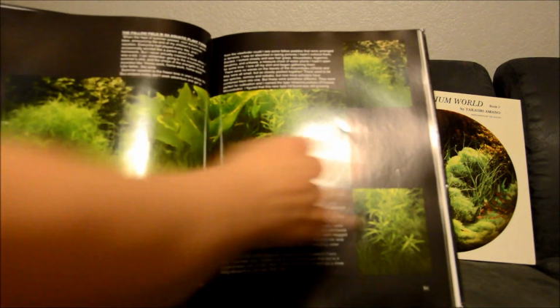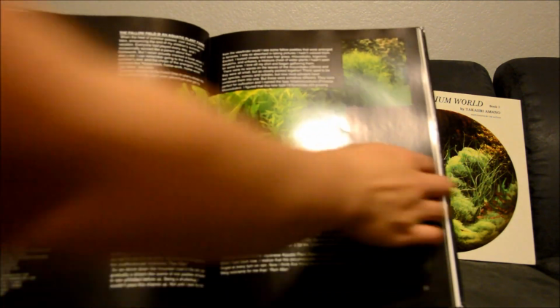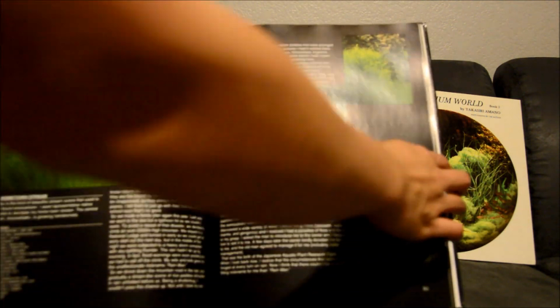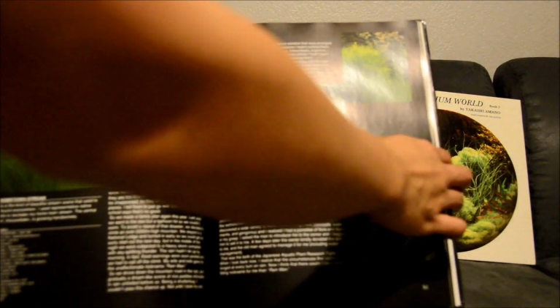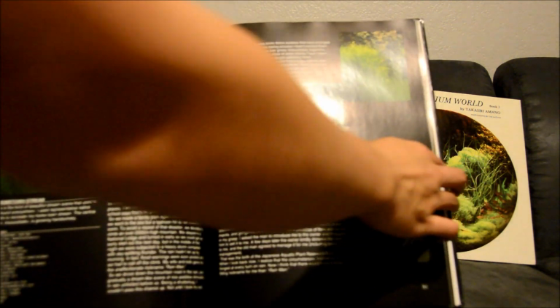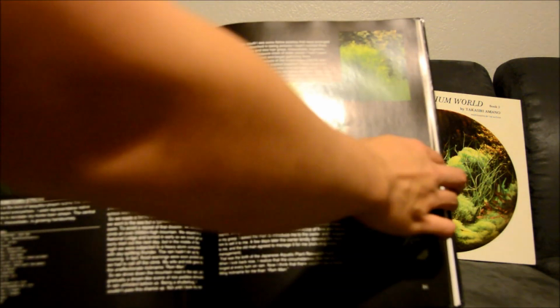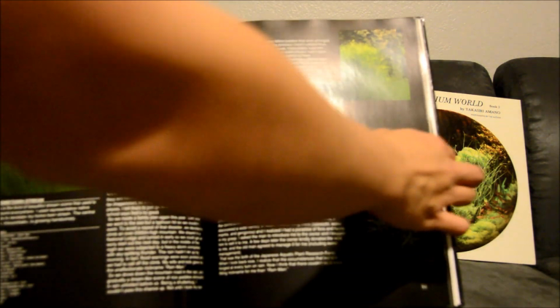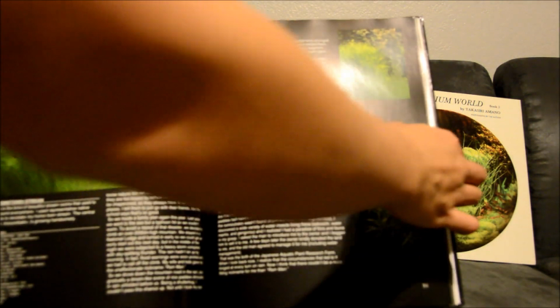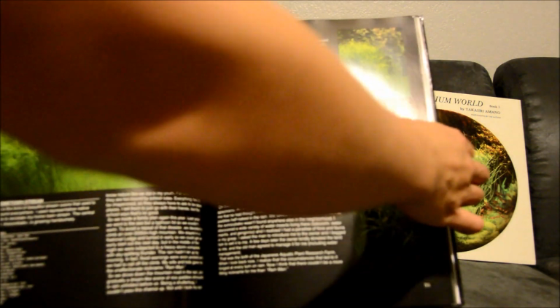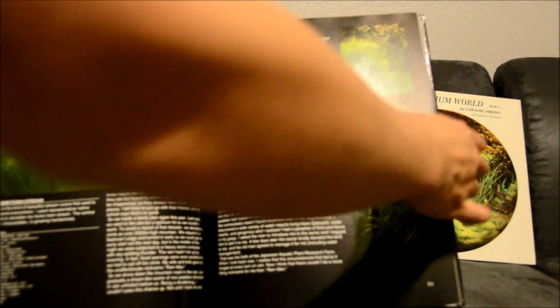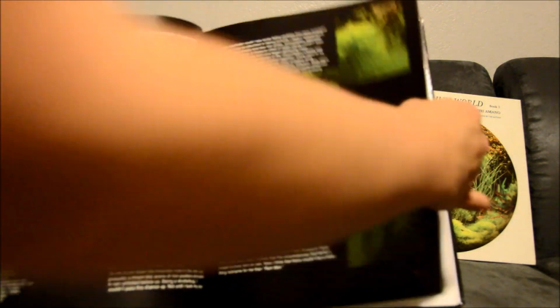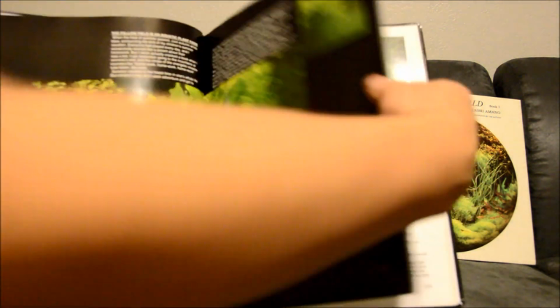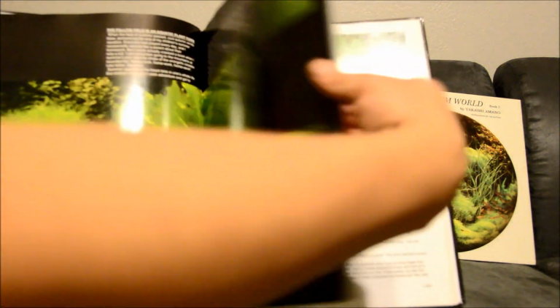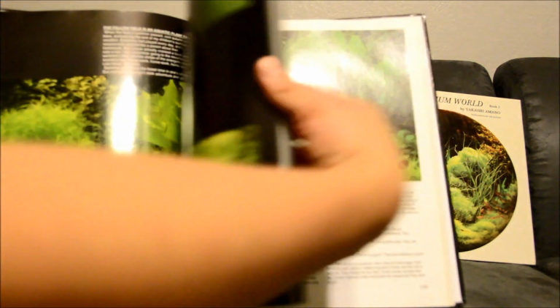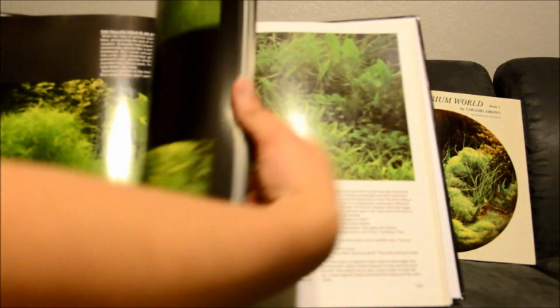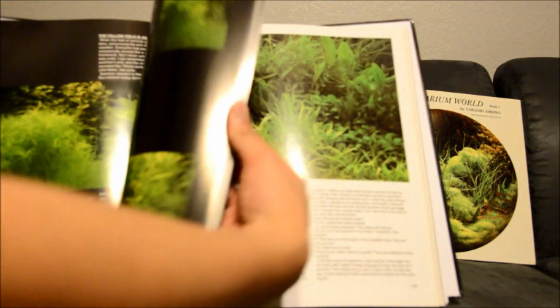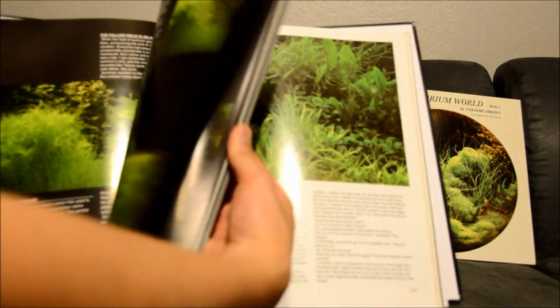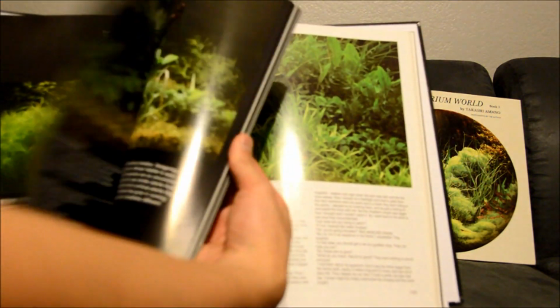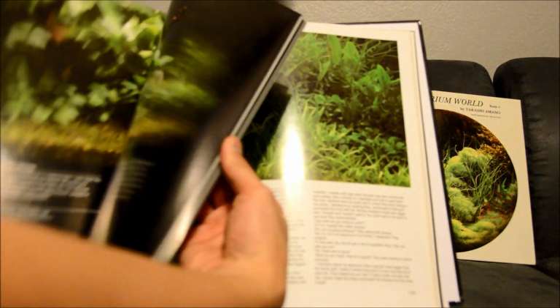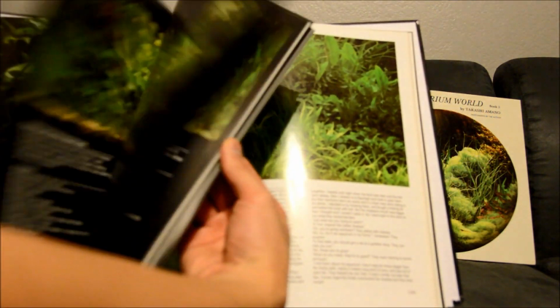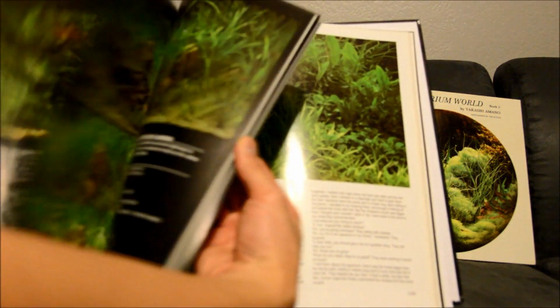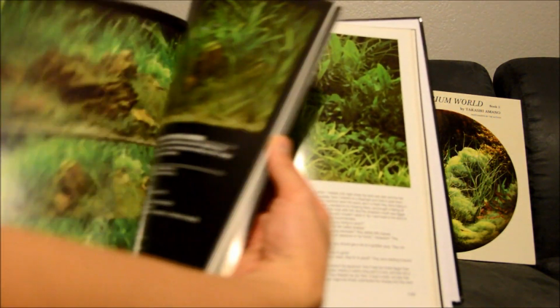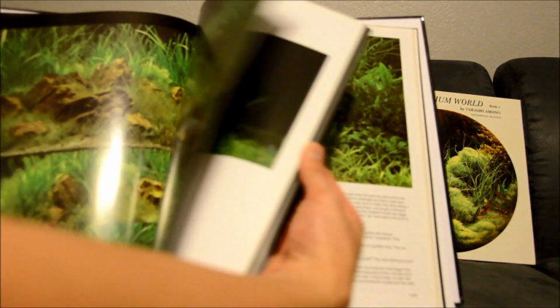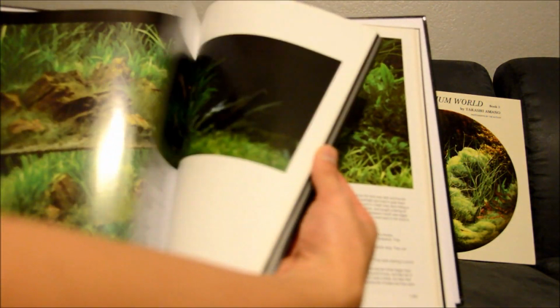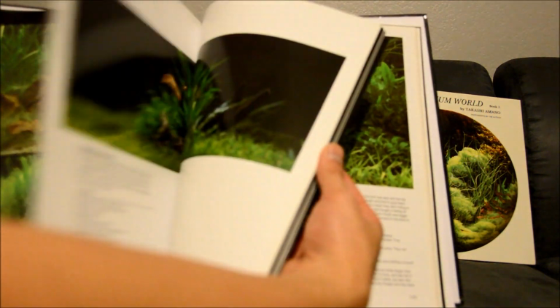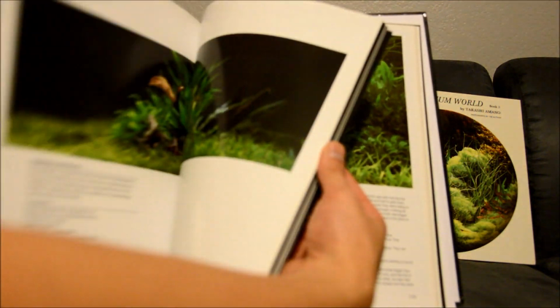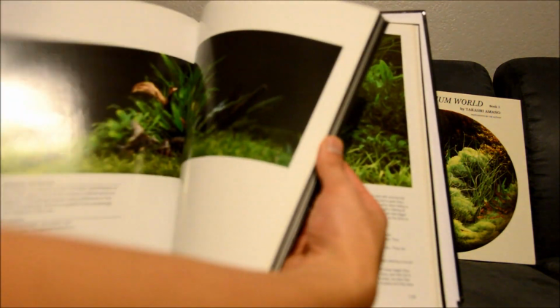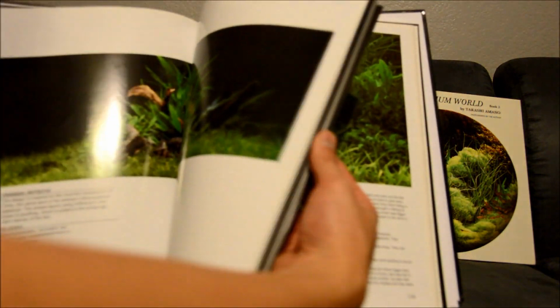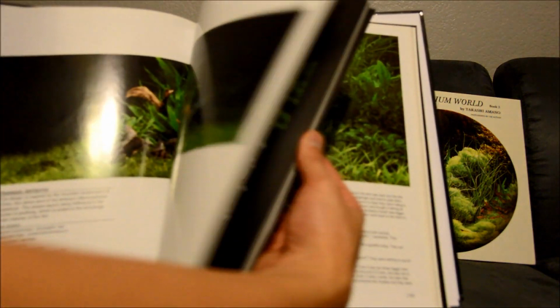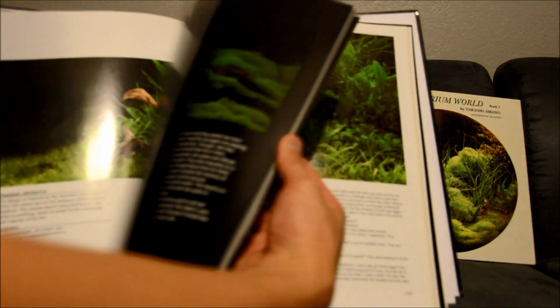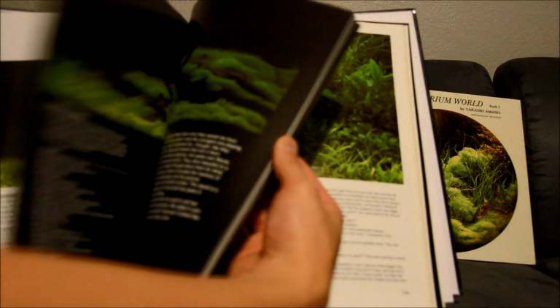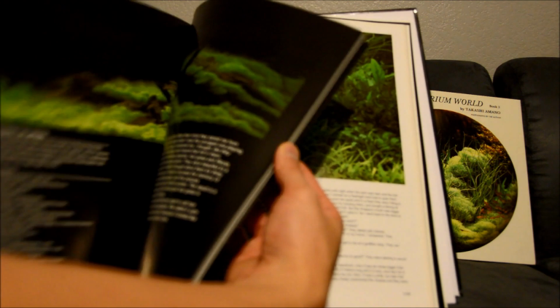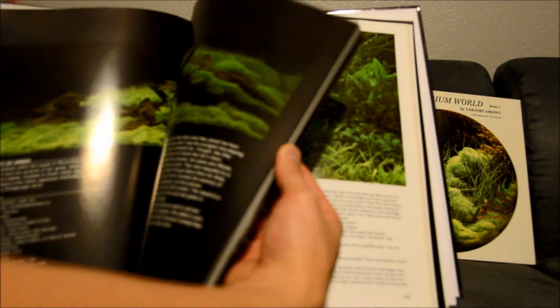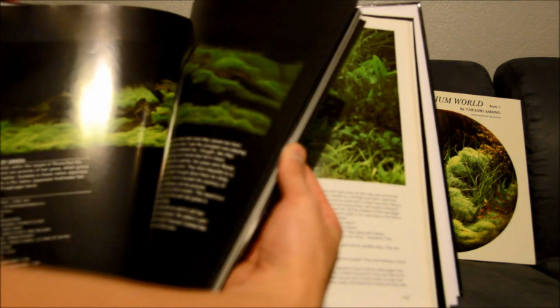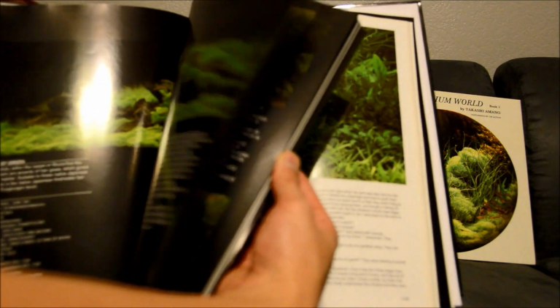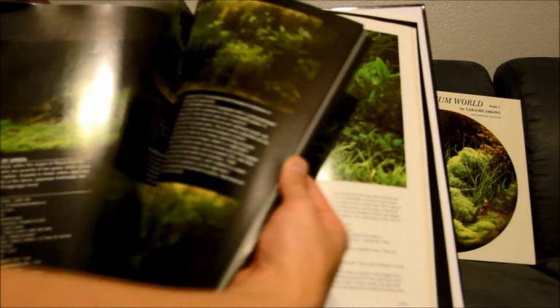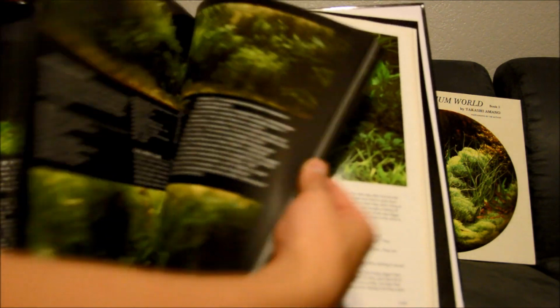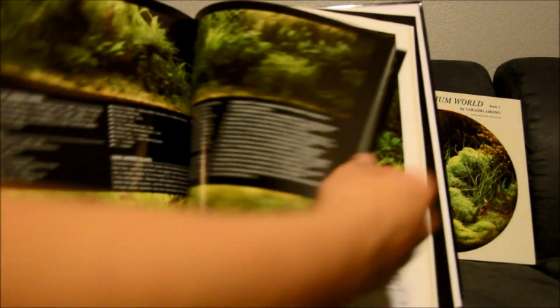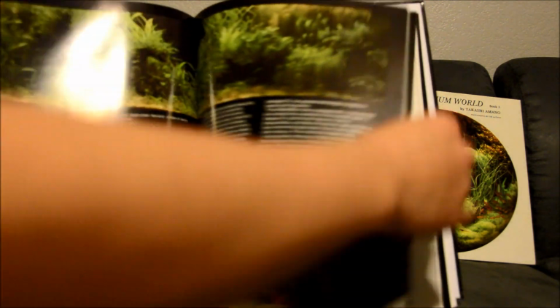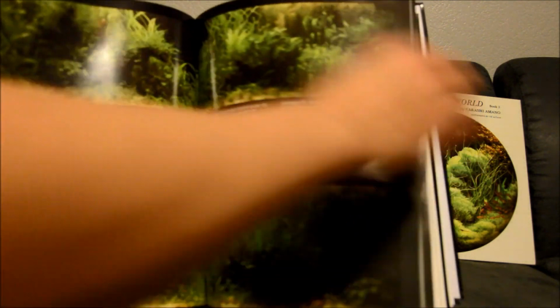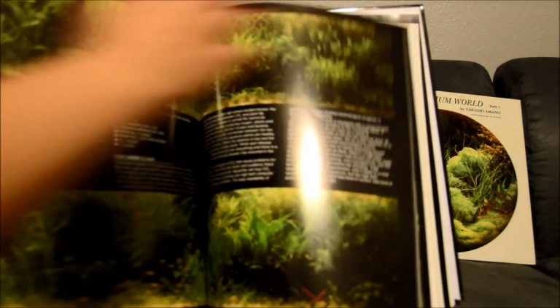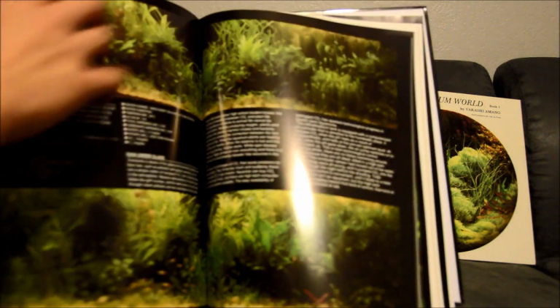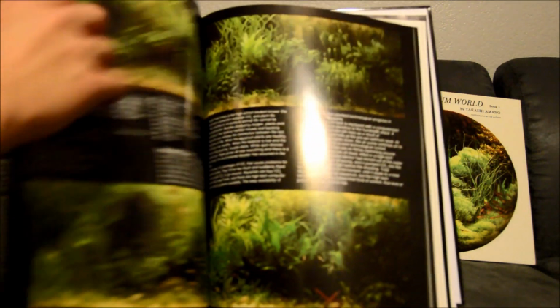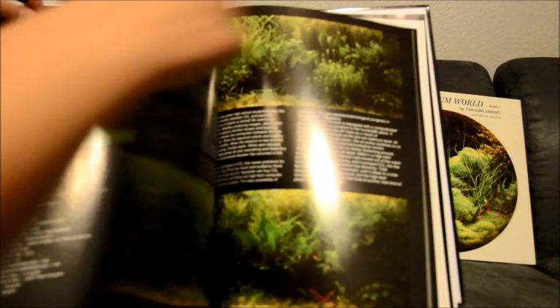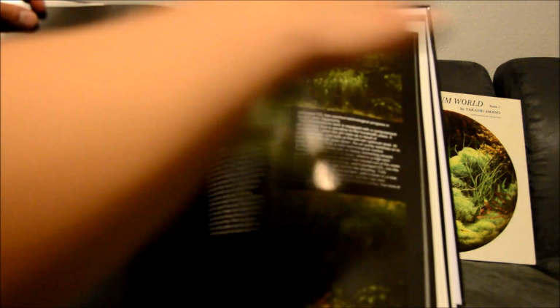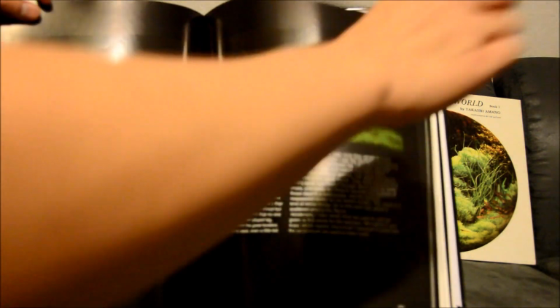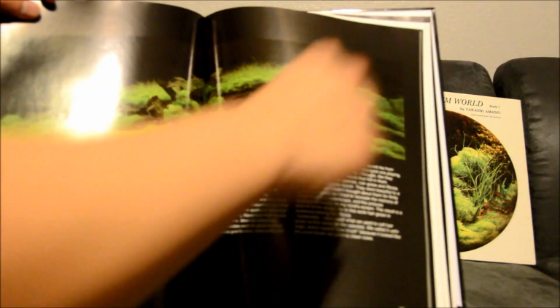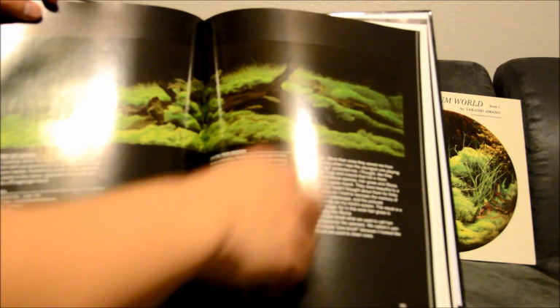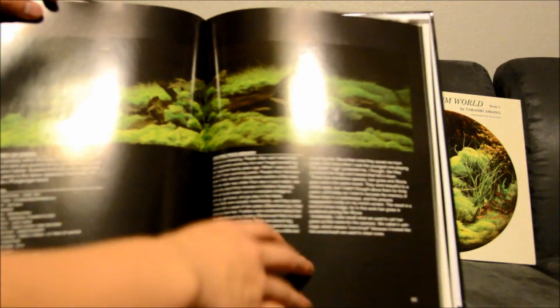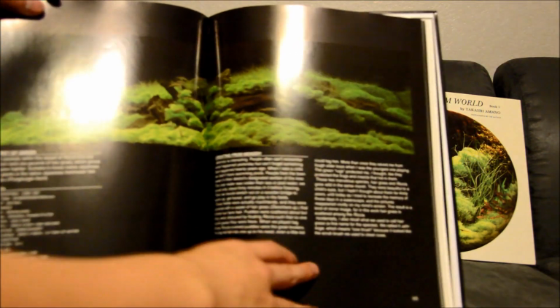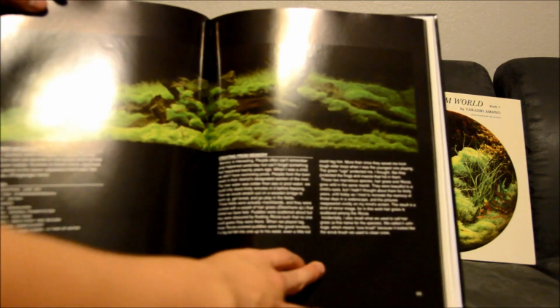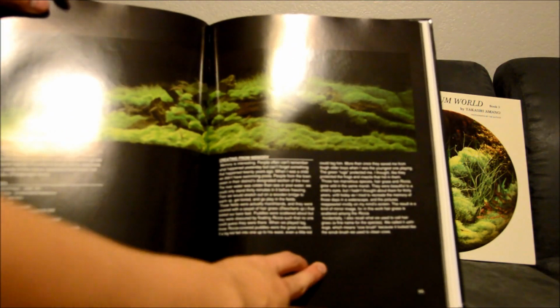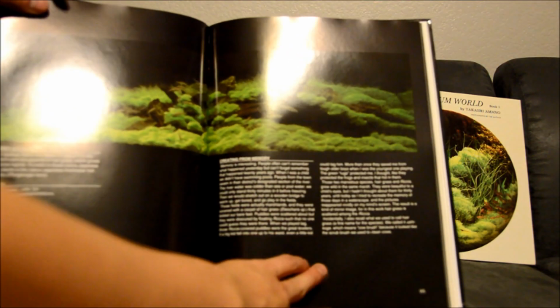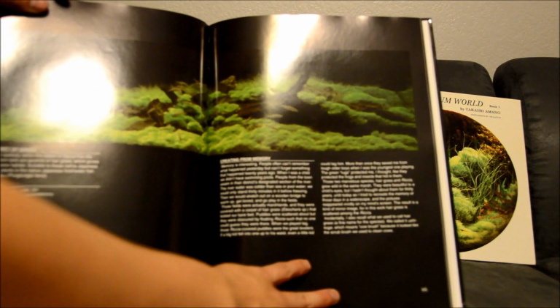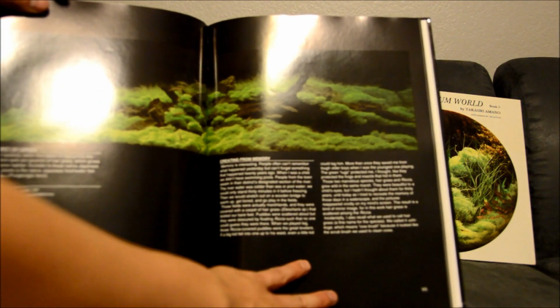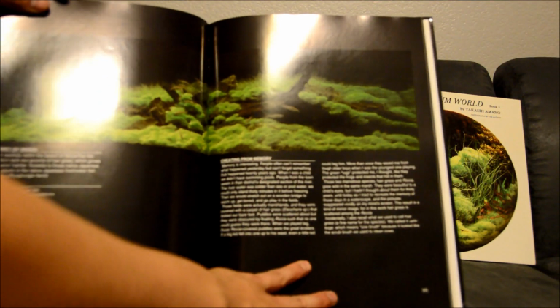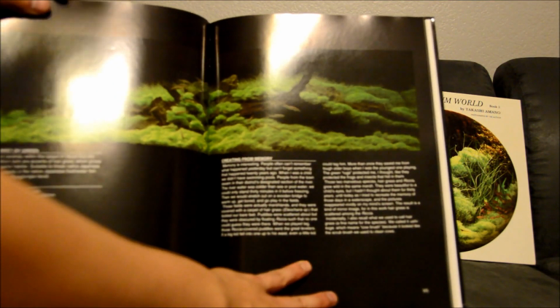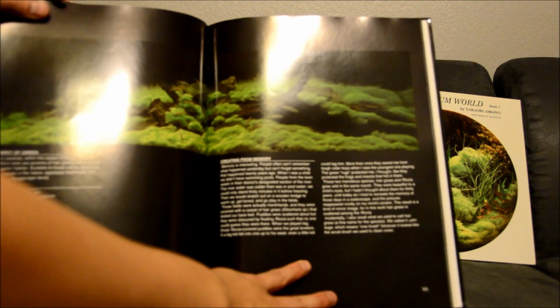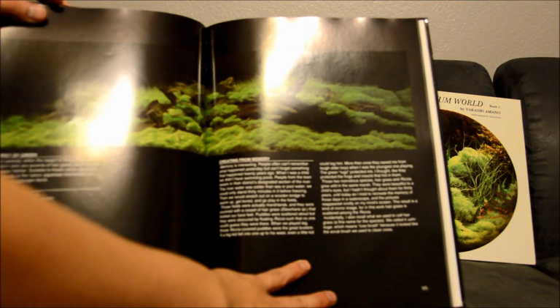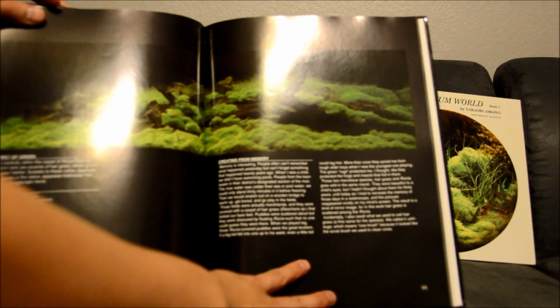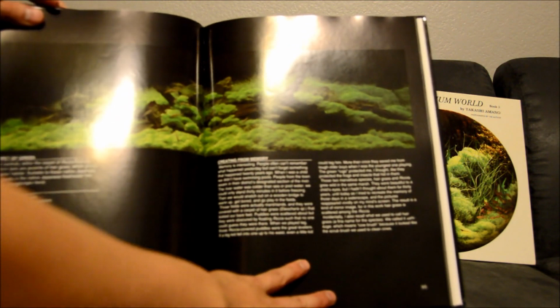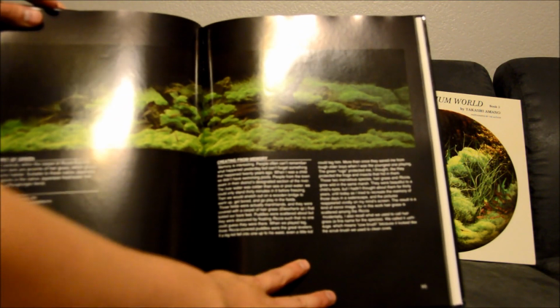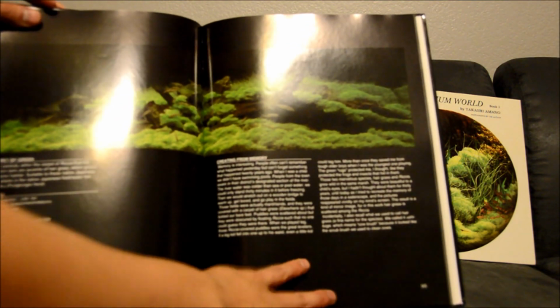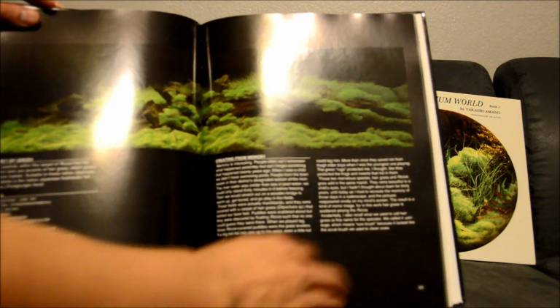I'll probably look through these once I get a chance to read through them, just kind of for inspiration. Like I said, there are some pretty cool ones here.